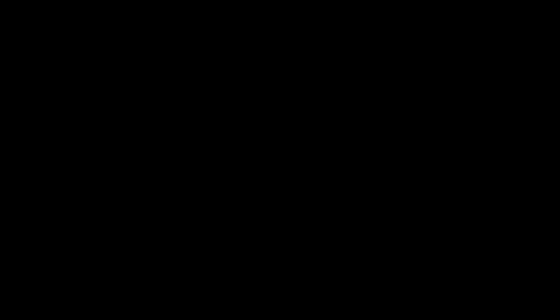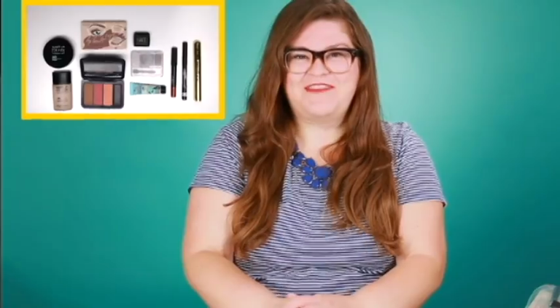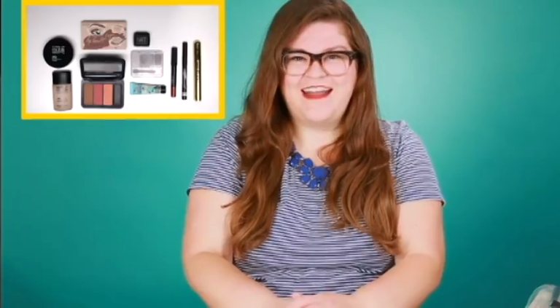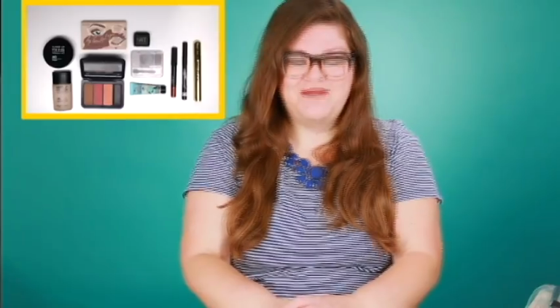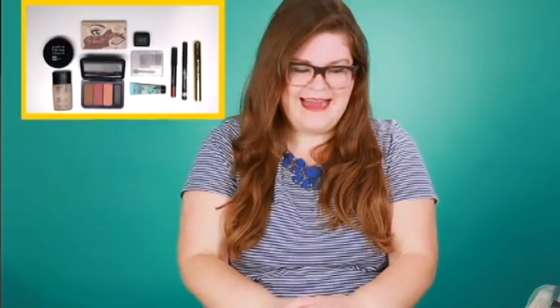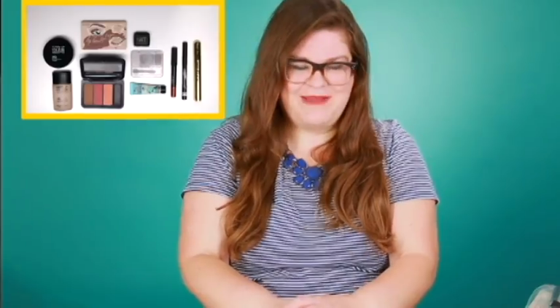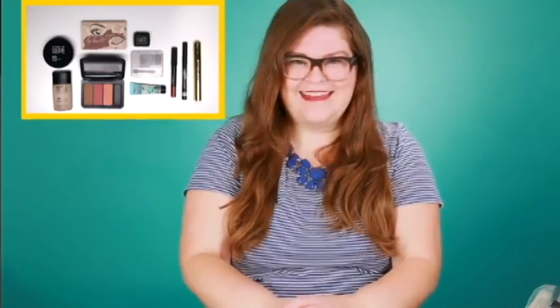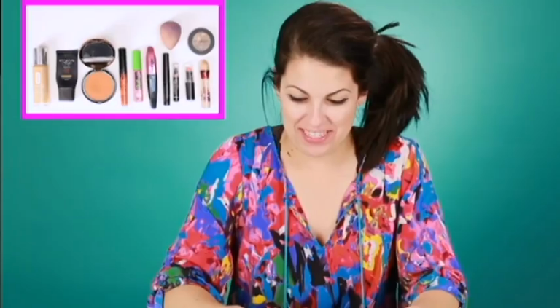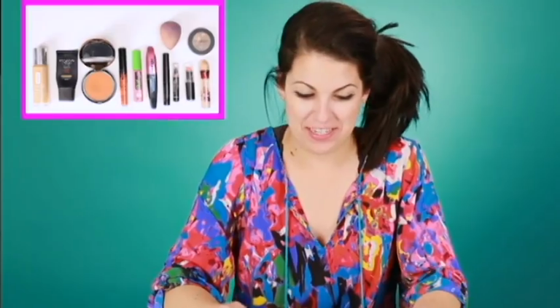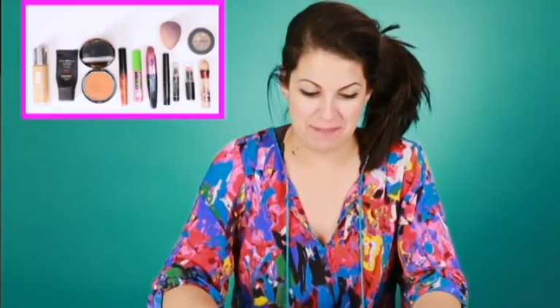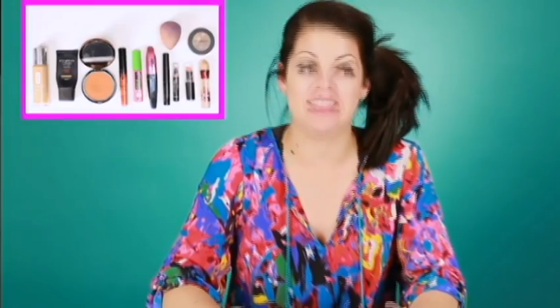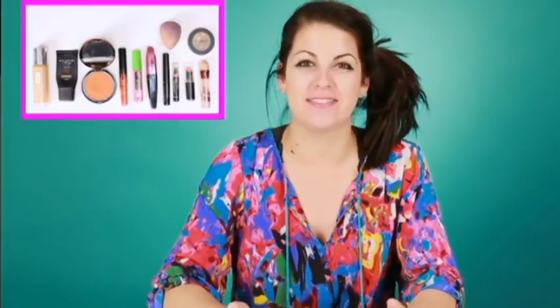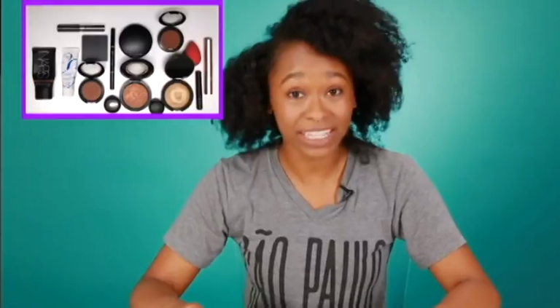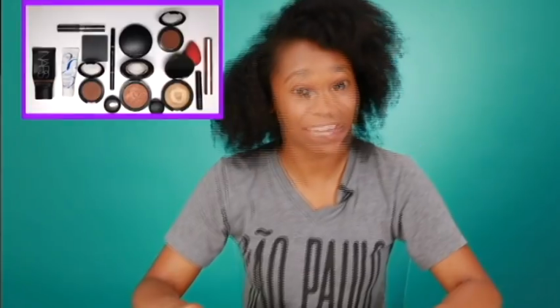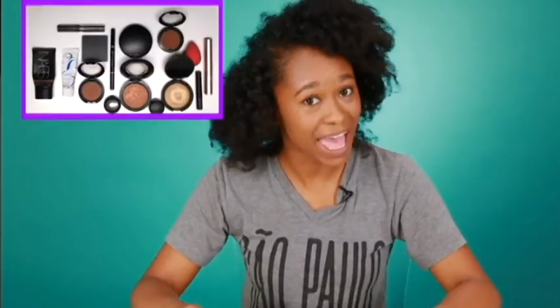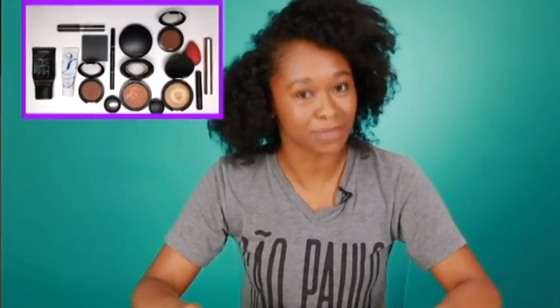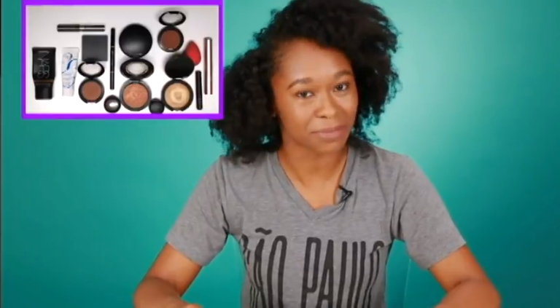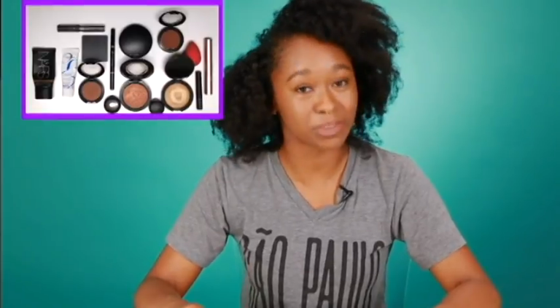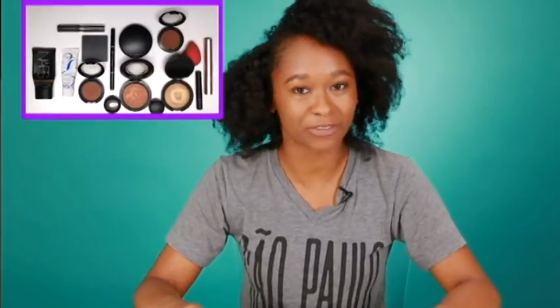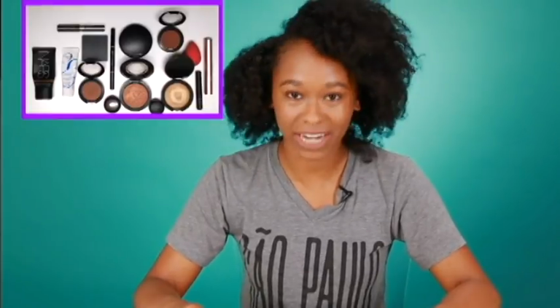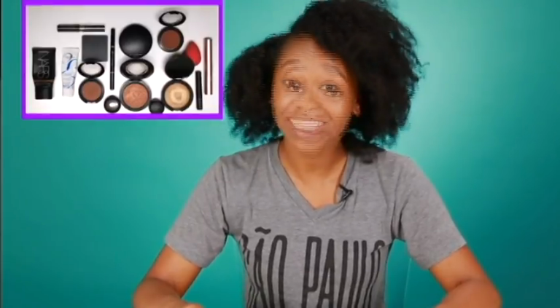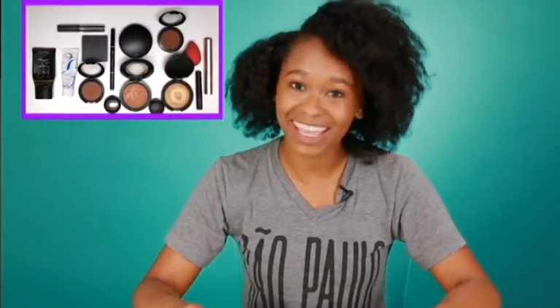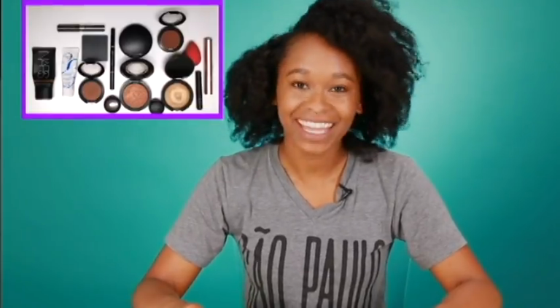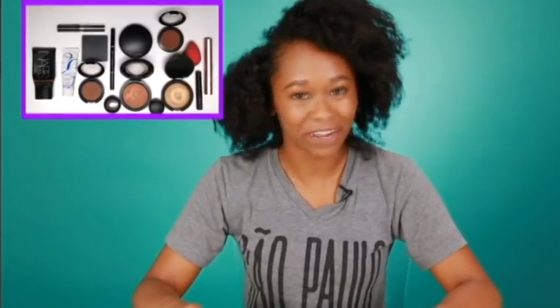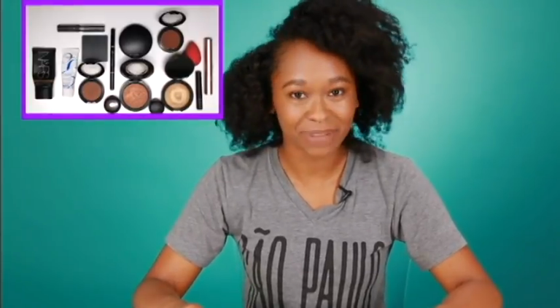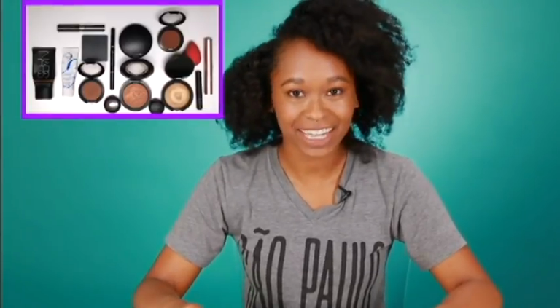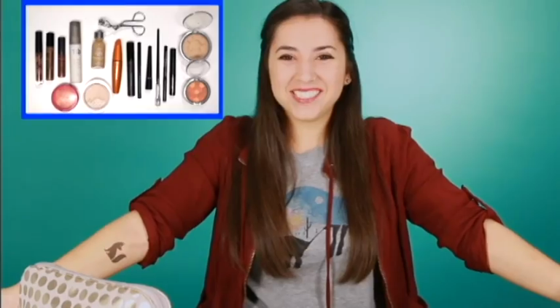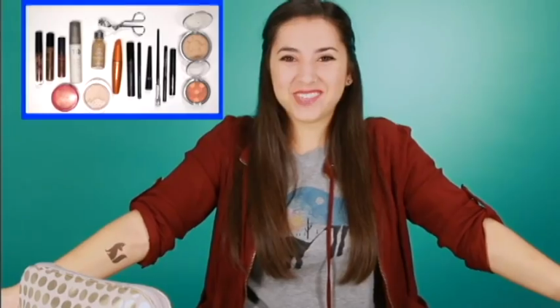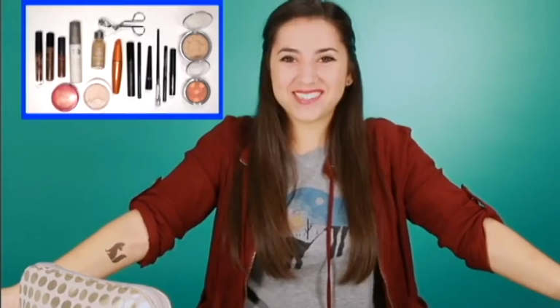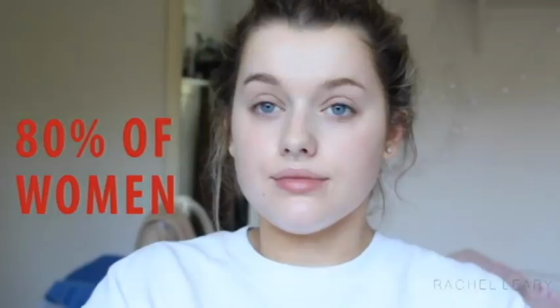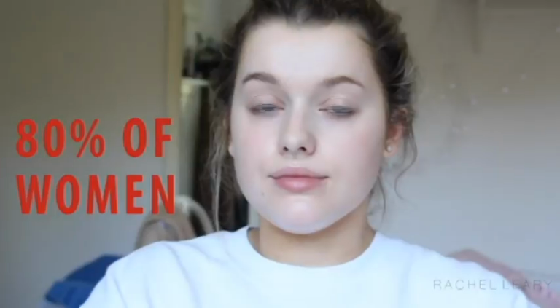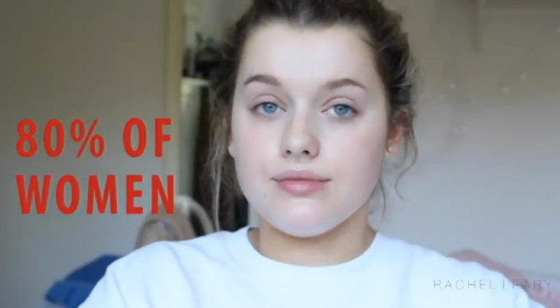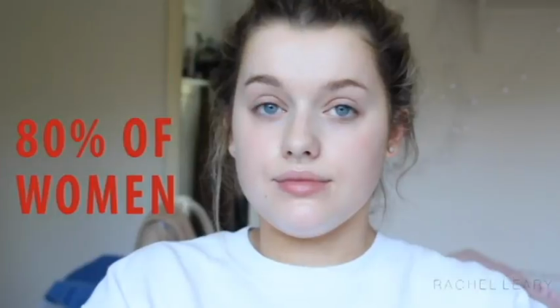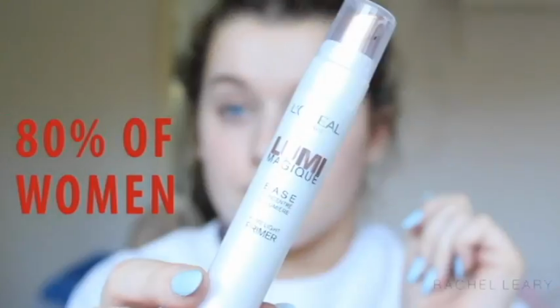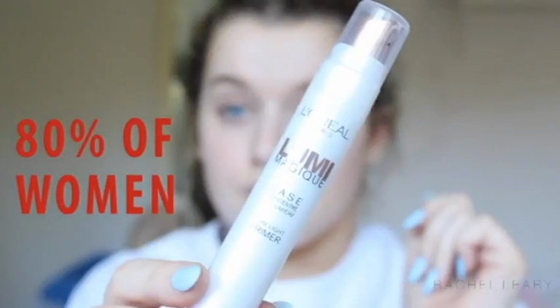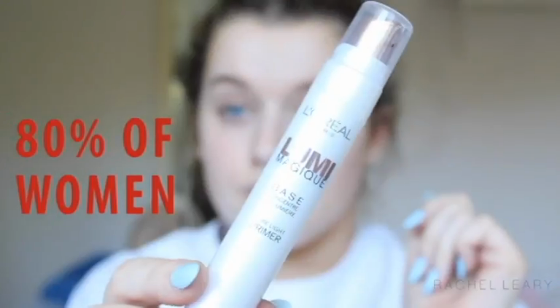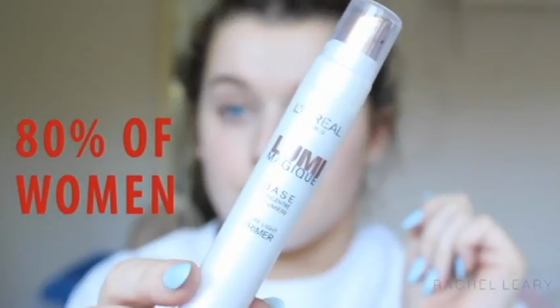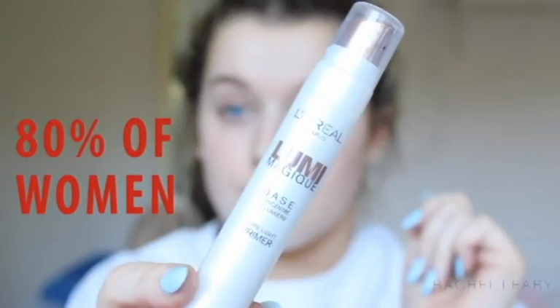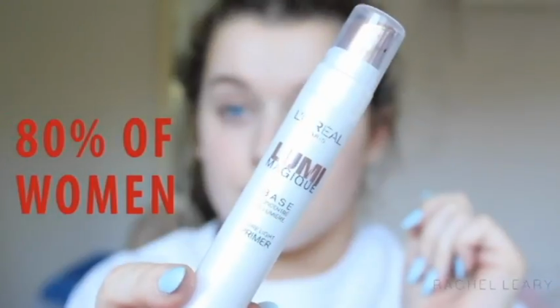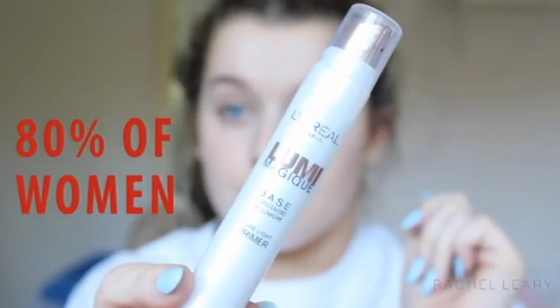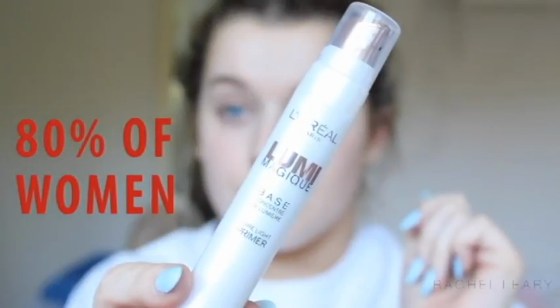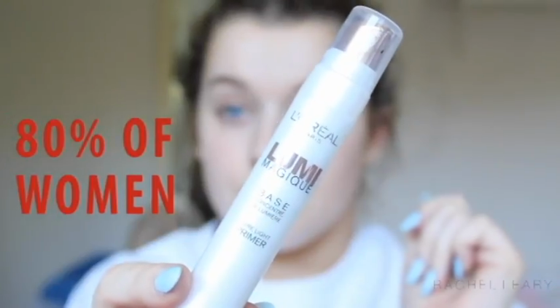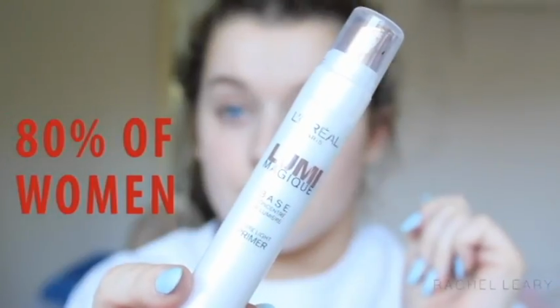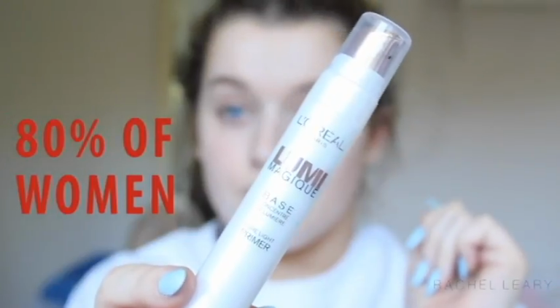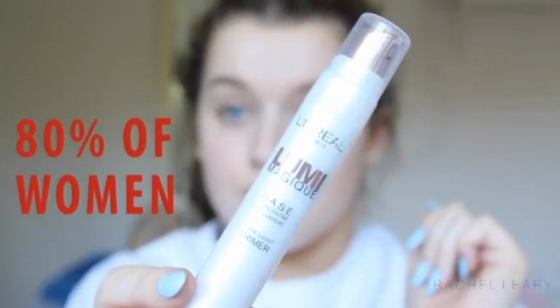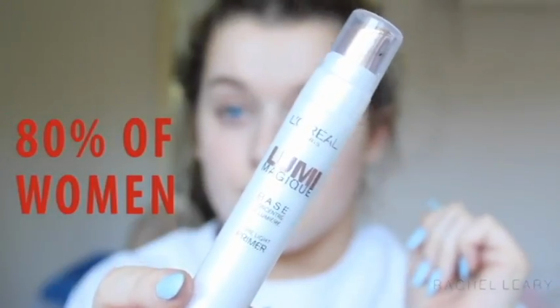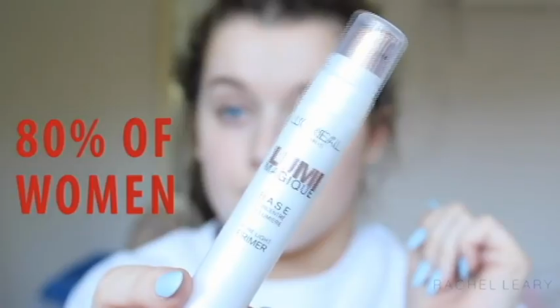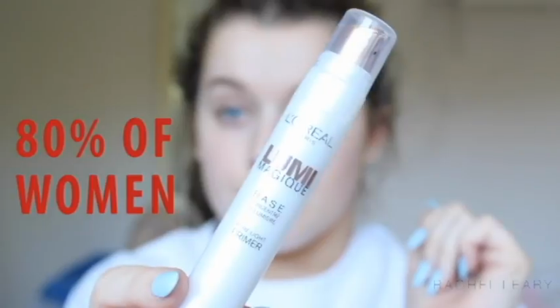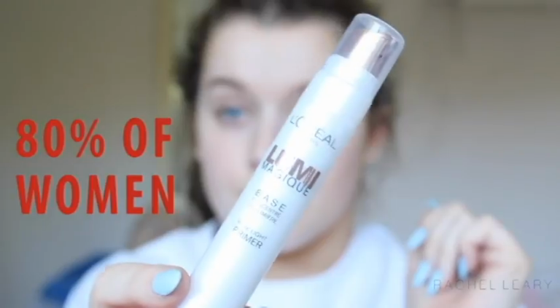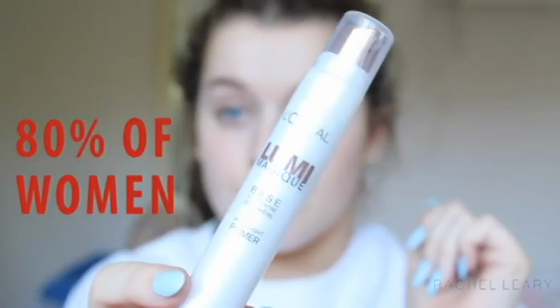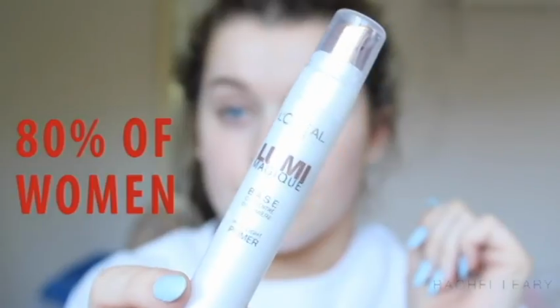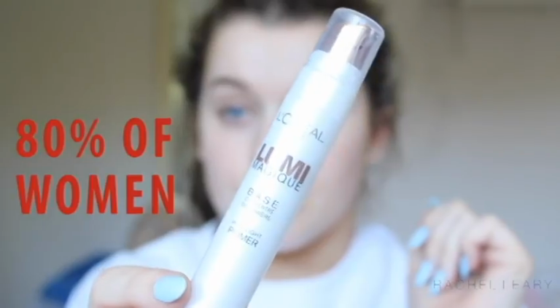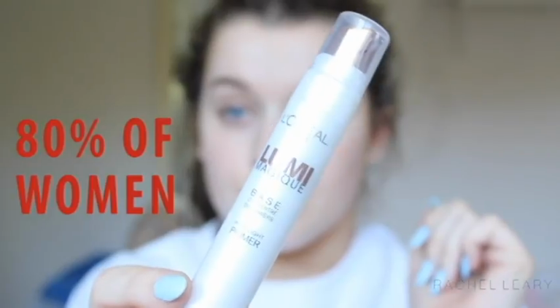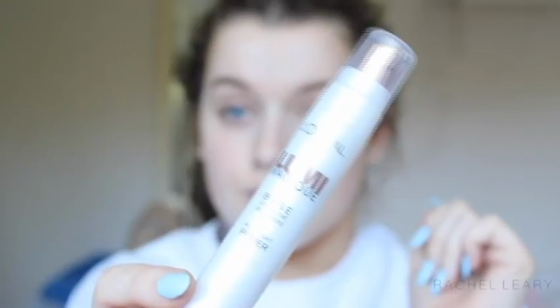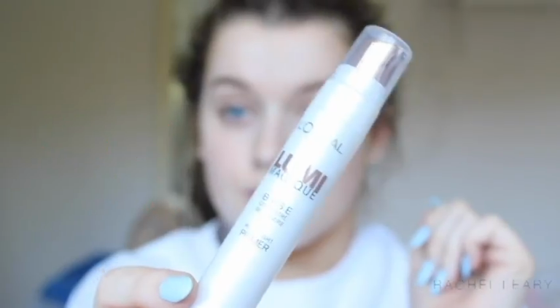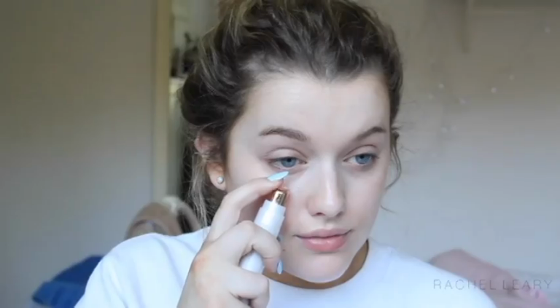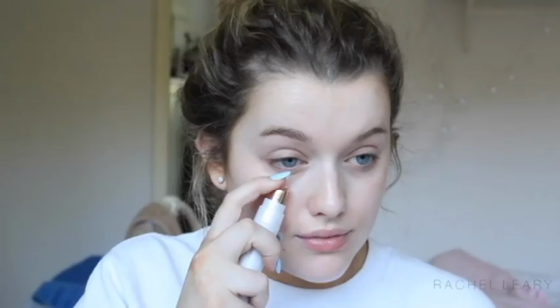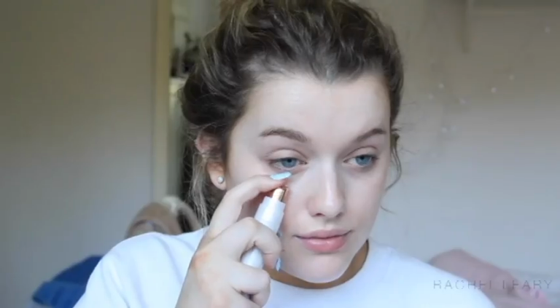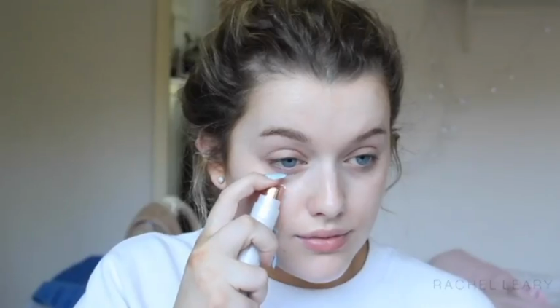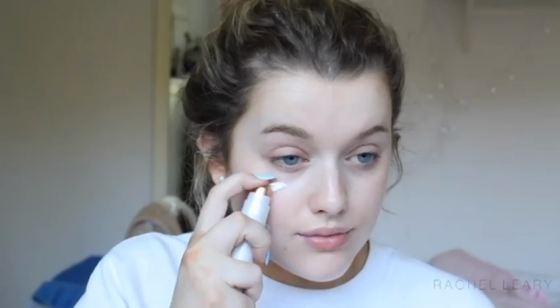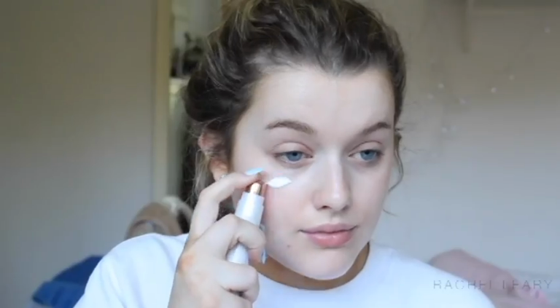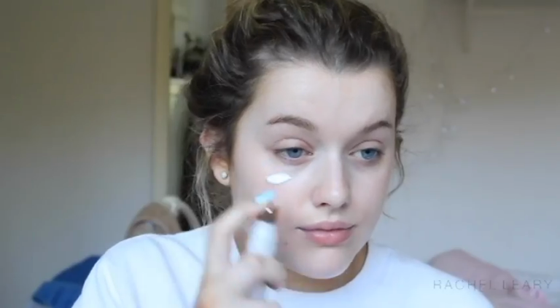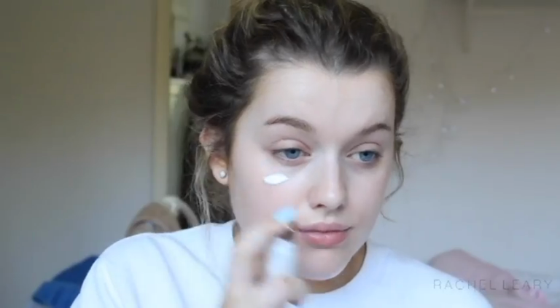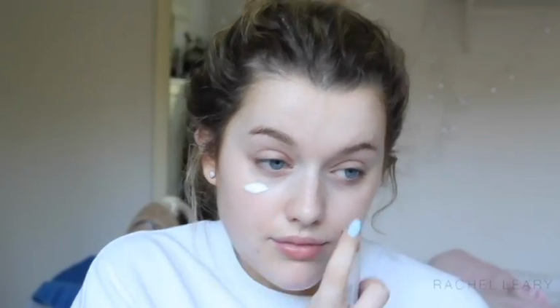My customer is the everyday, on-a-budget girl — the 80% of women who refuse to leave the house without makeup on.